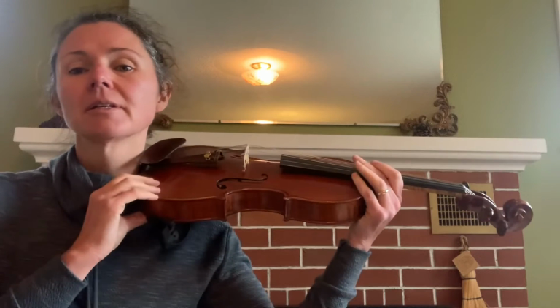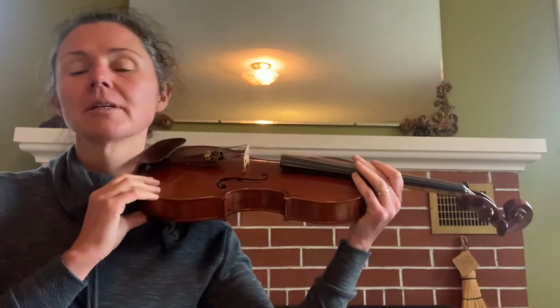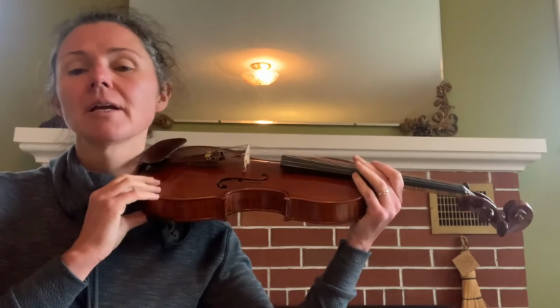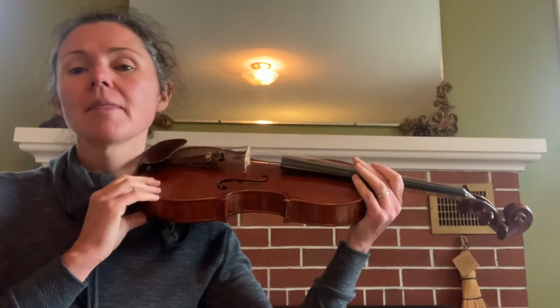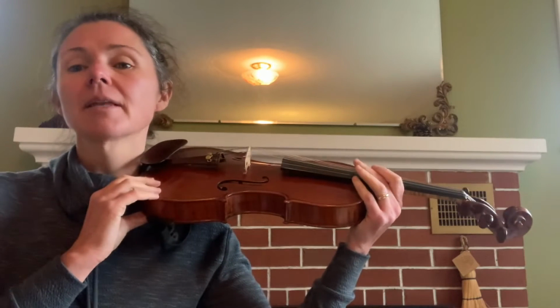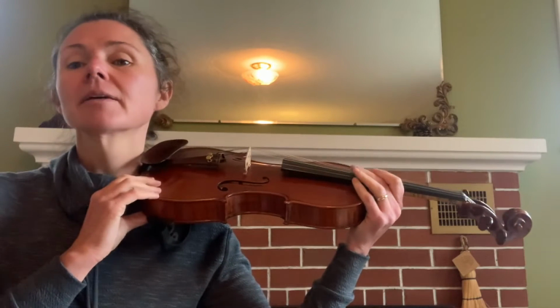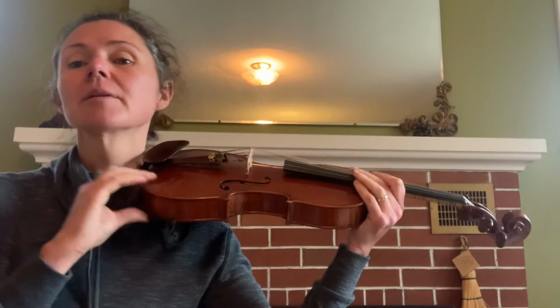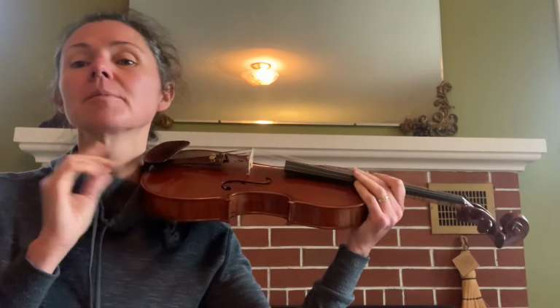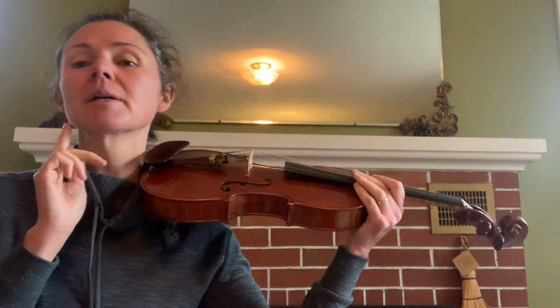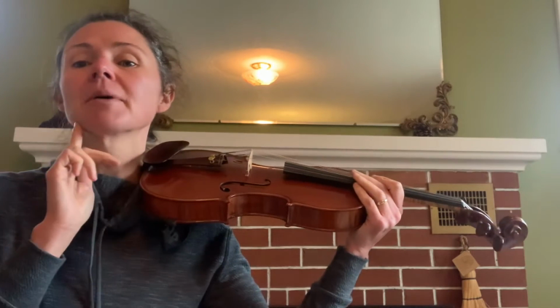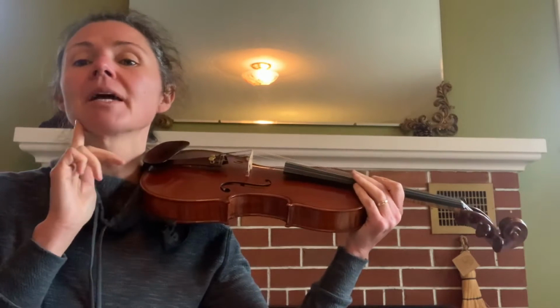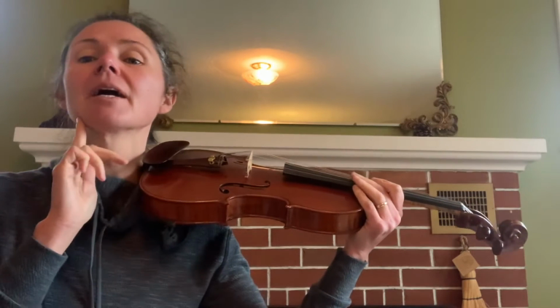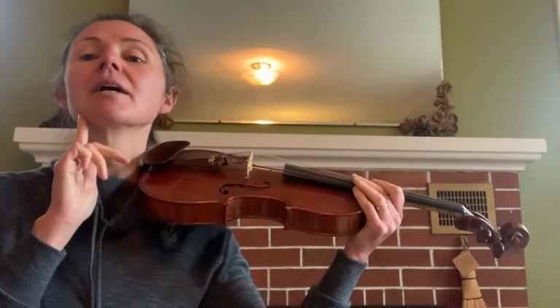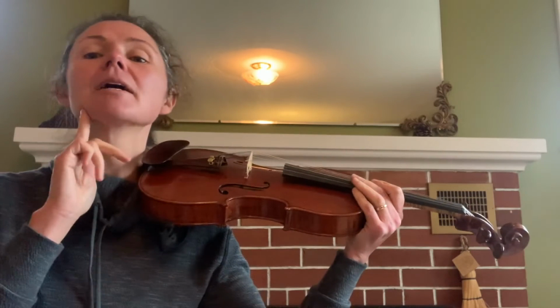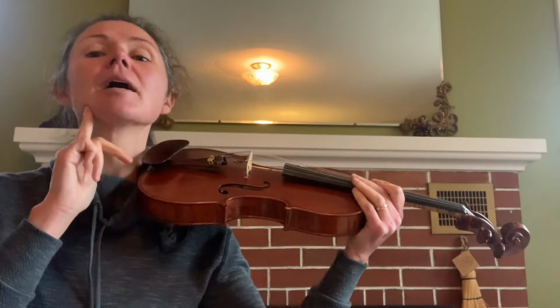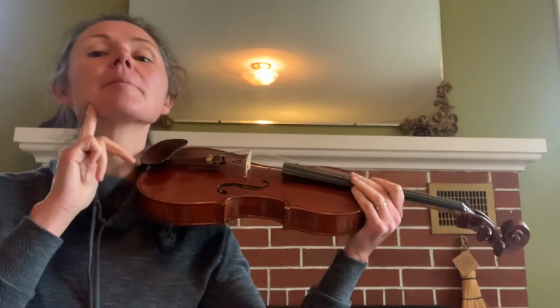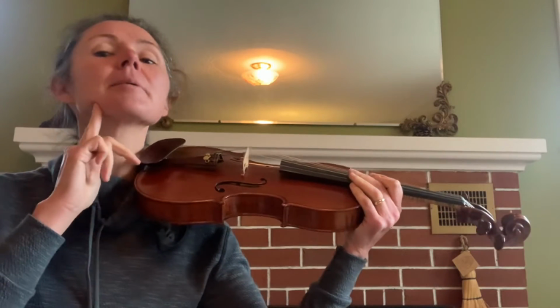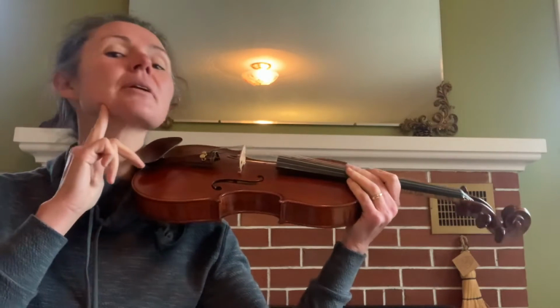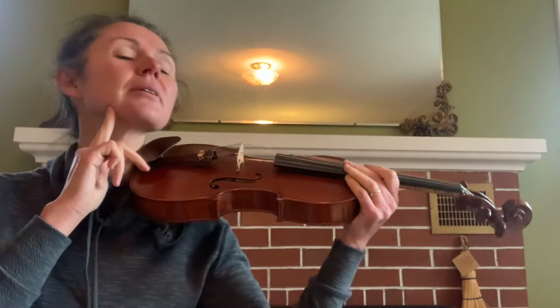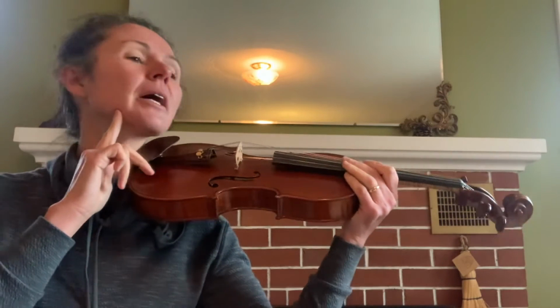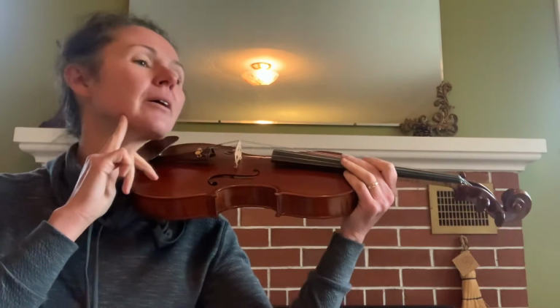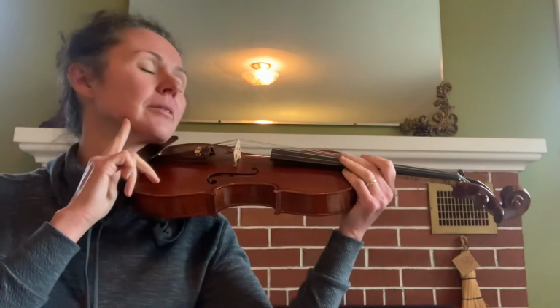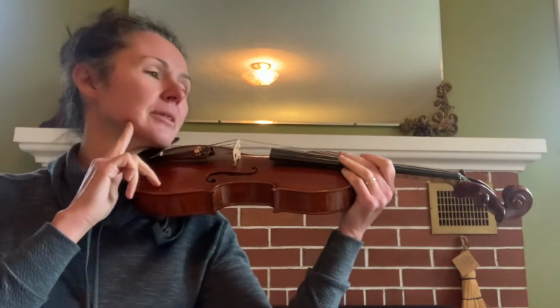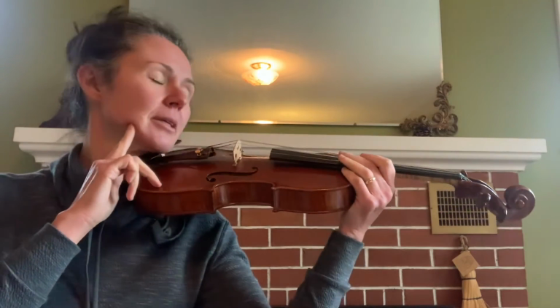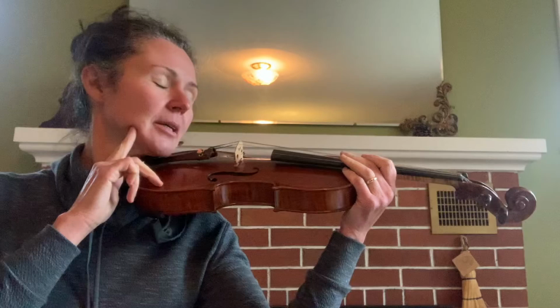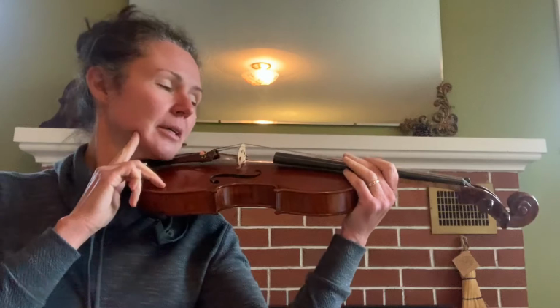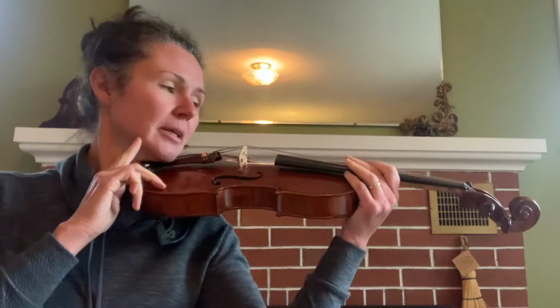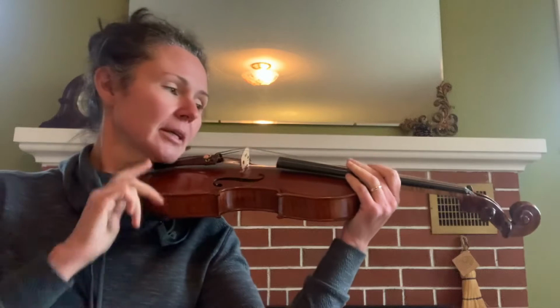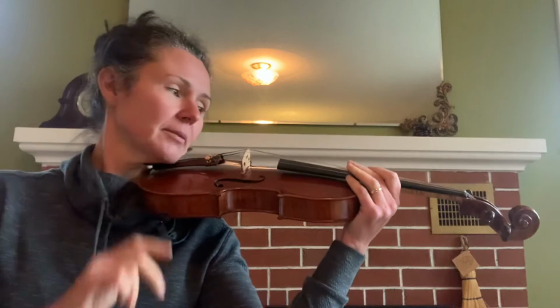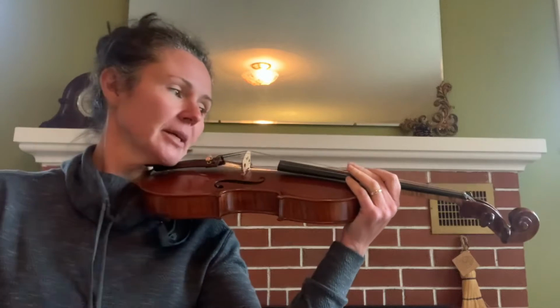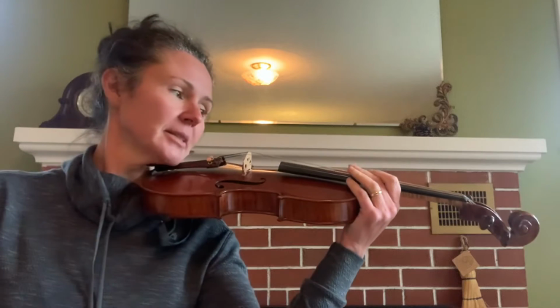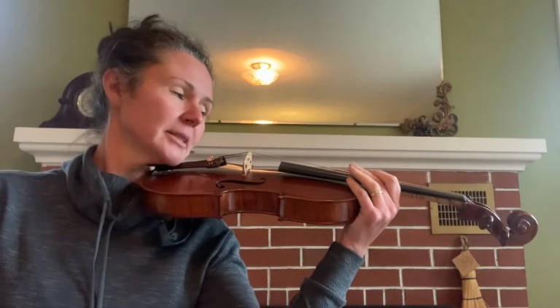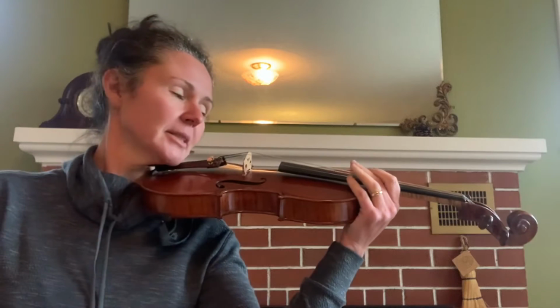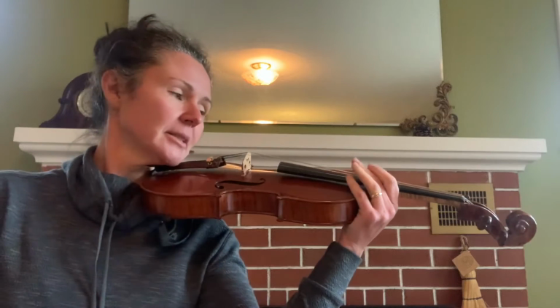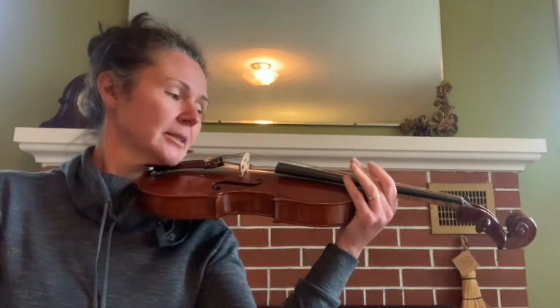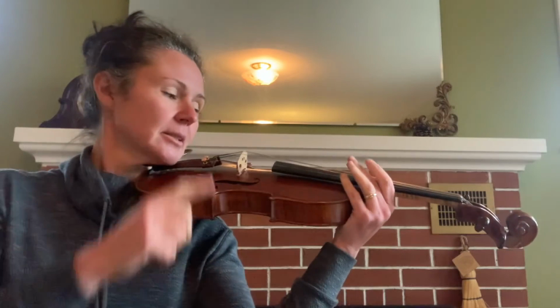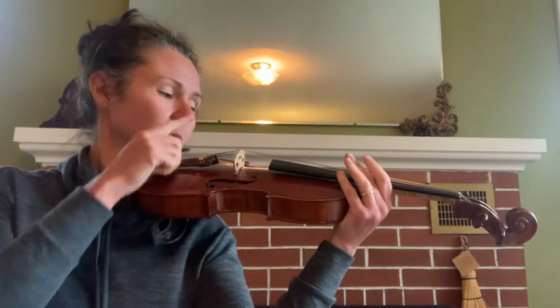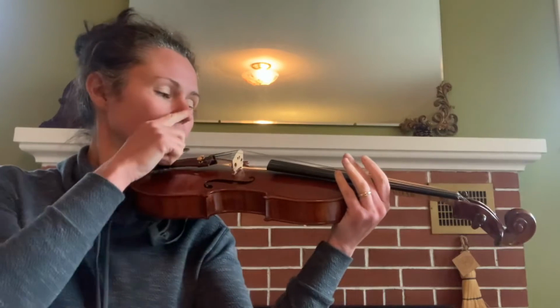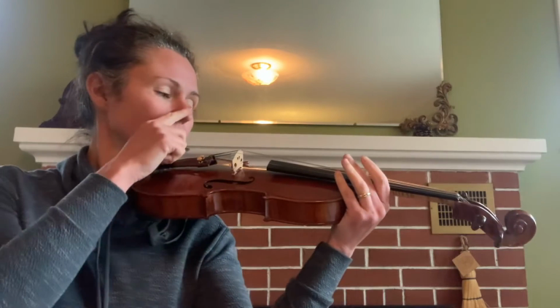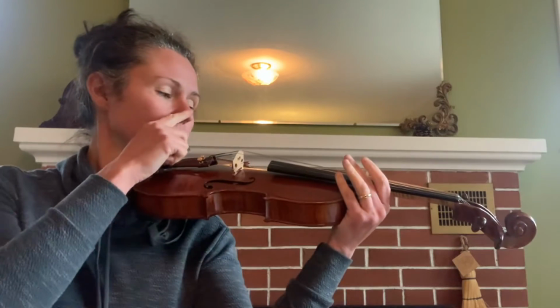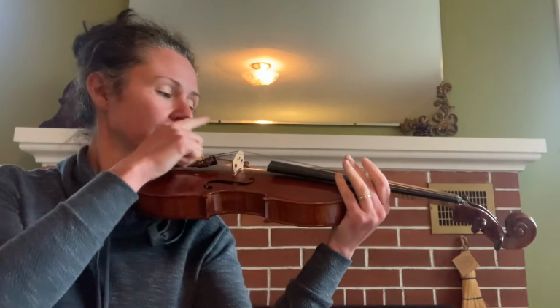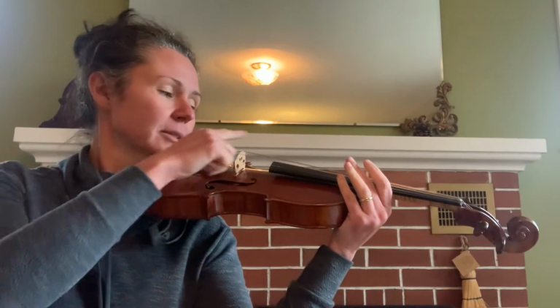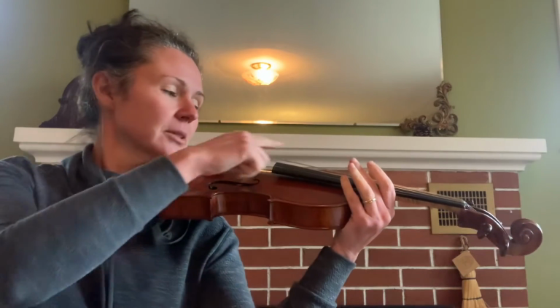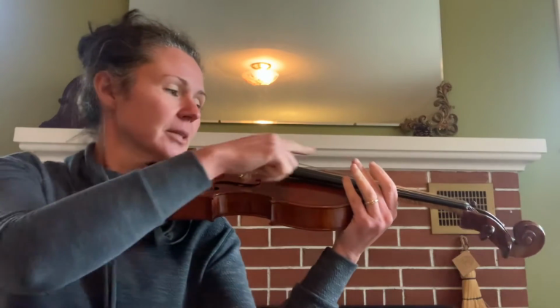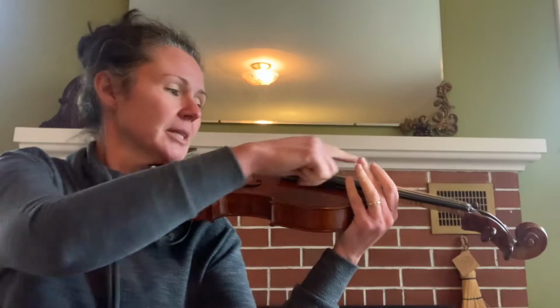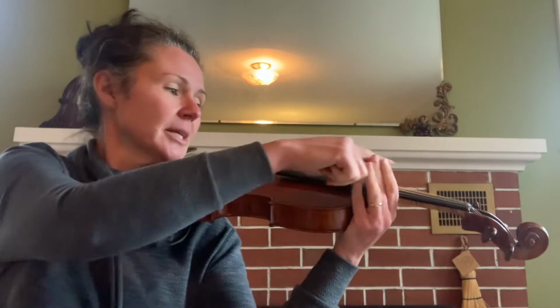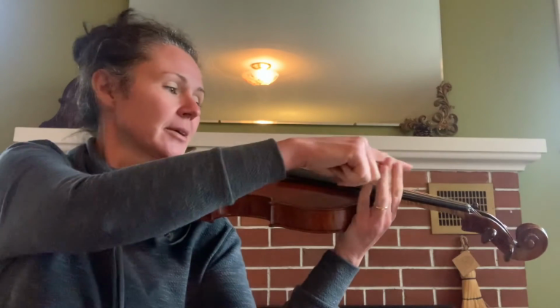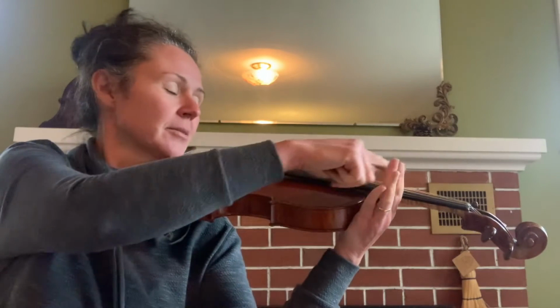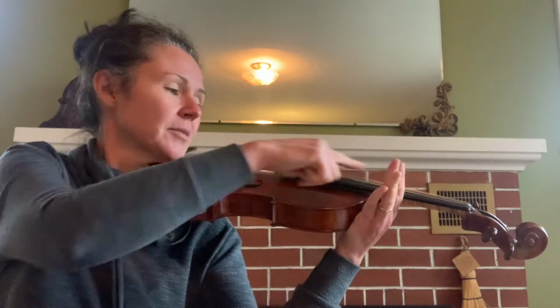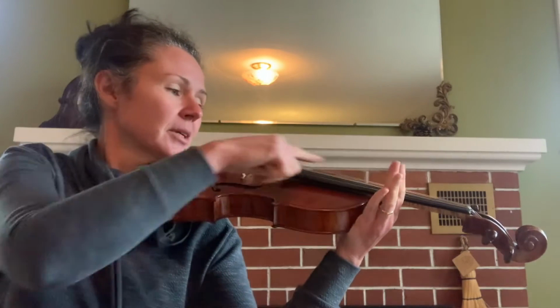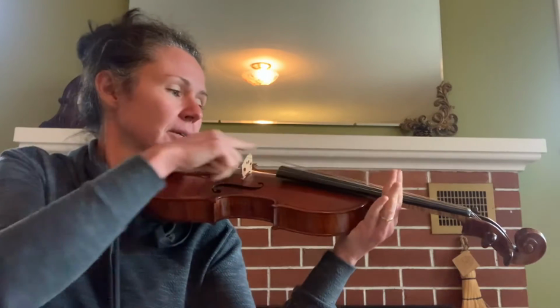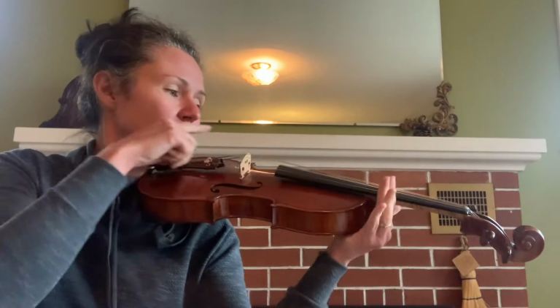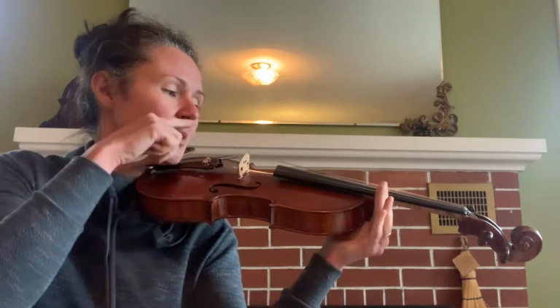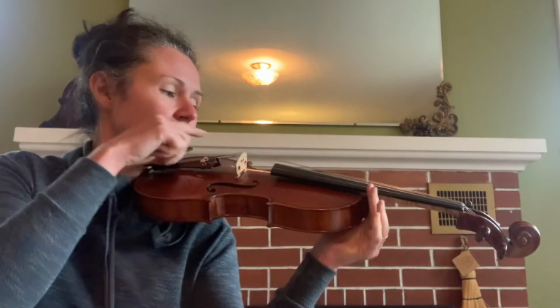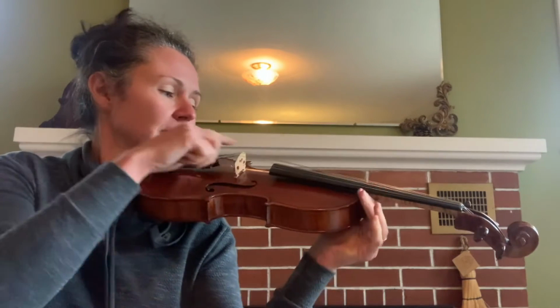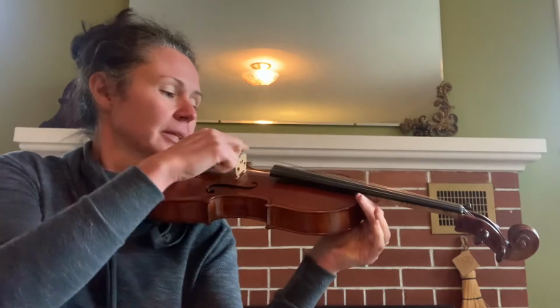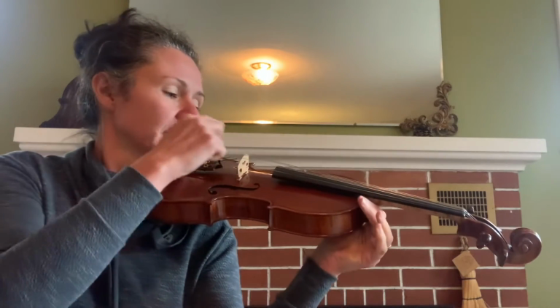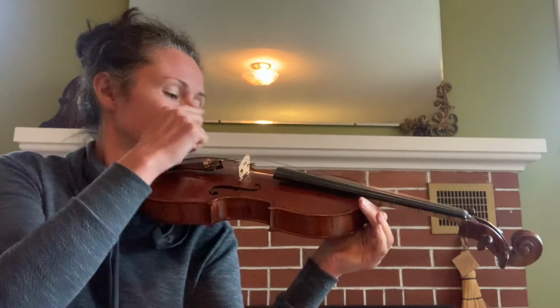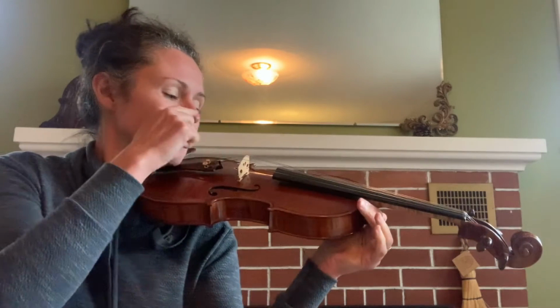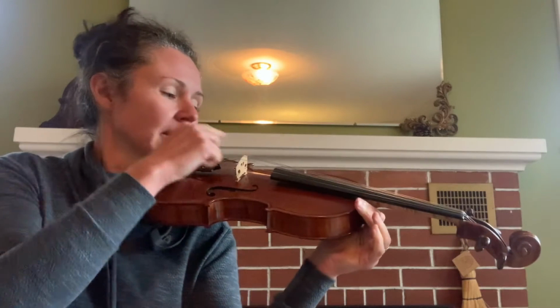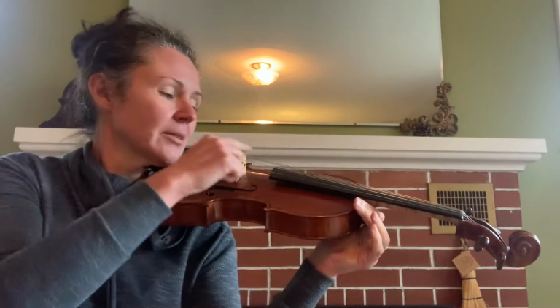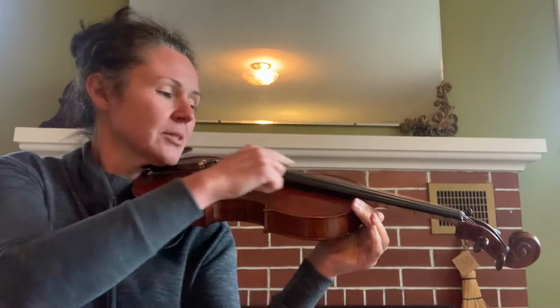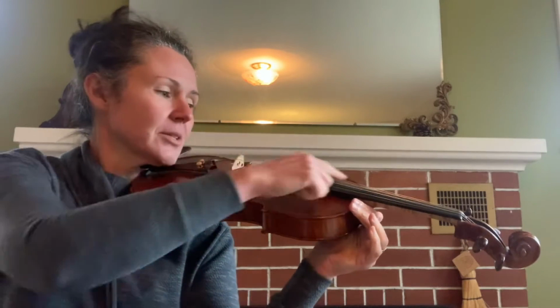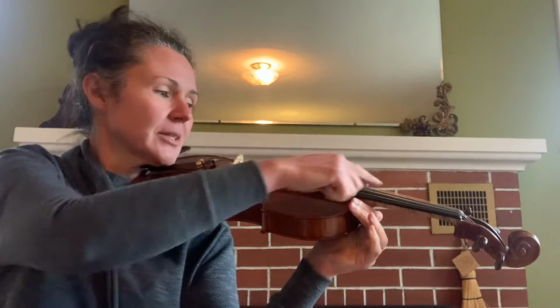And then I'm going to bring my head up and around and rest it where I'm looking straight down the fingerboard and down the strings.